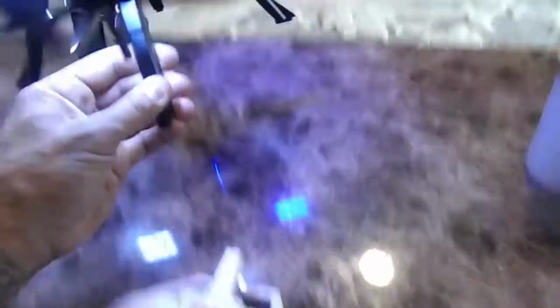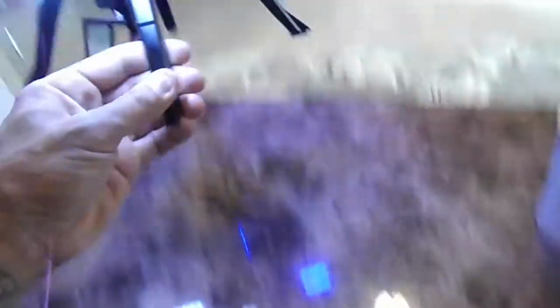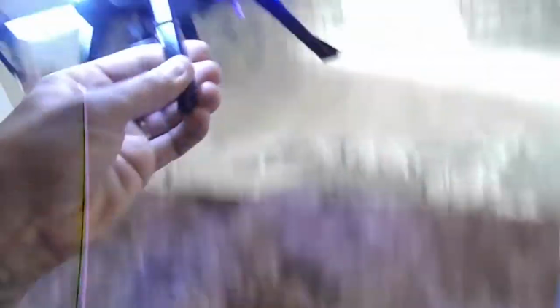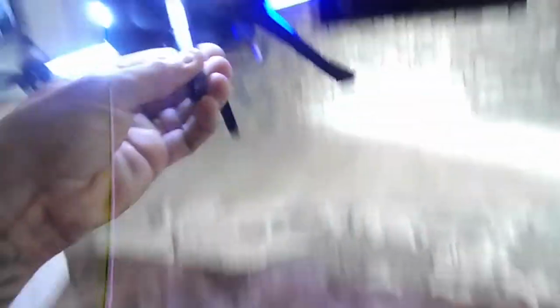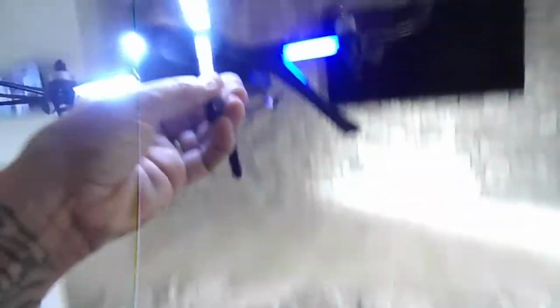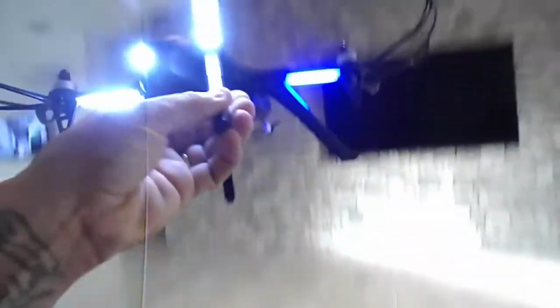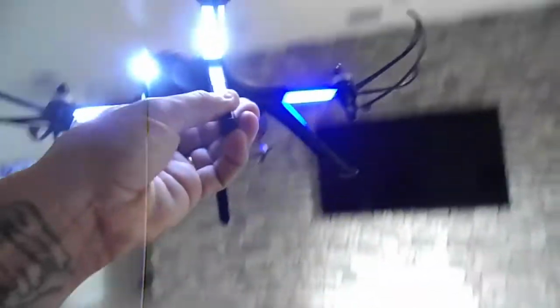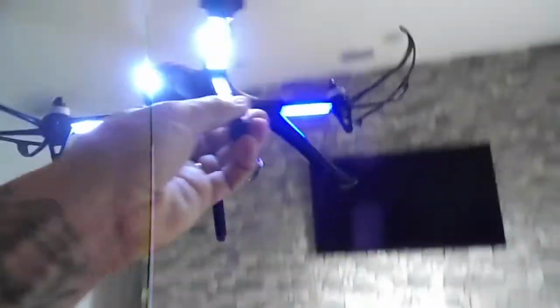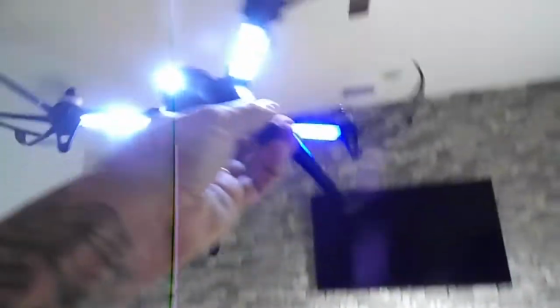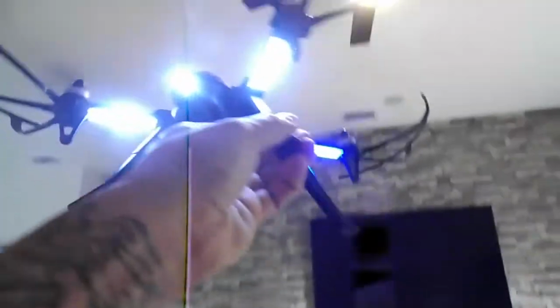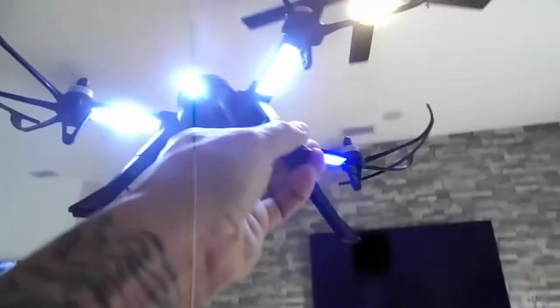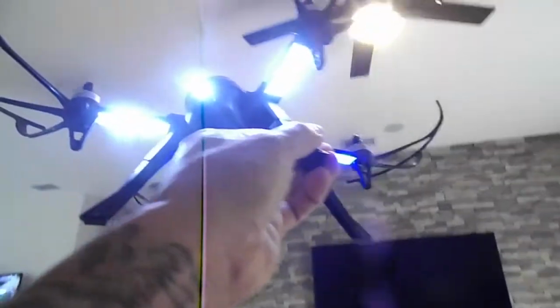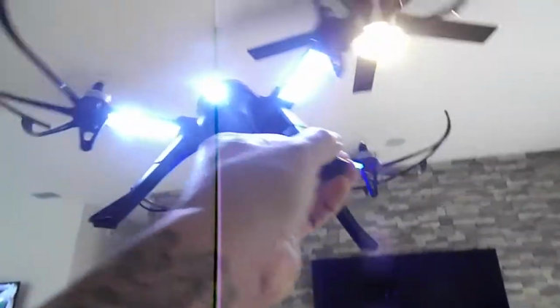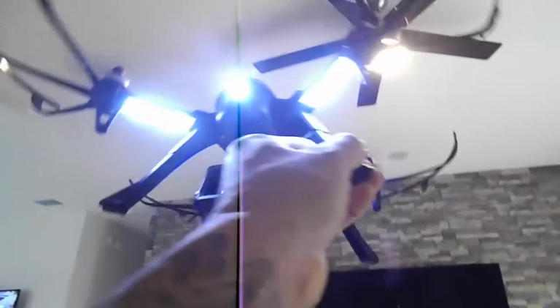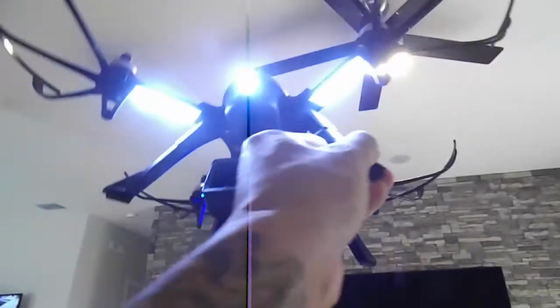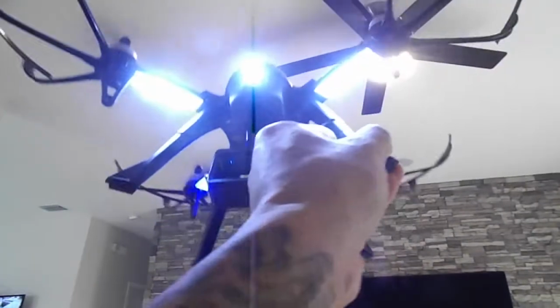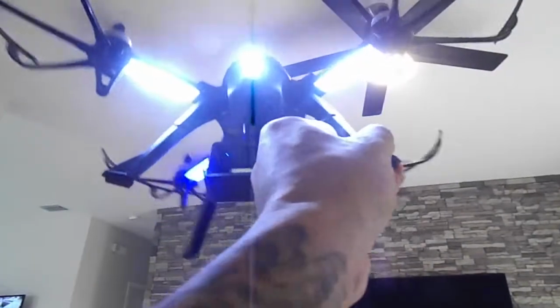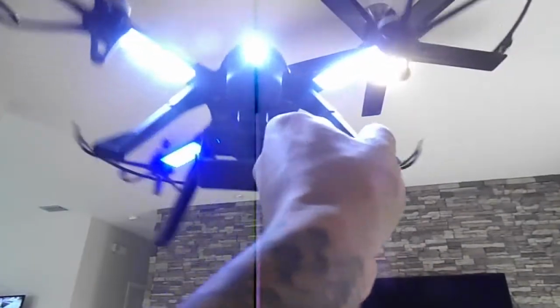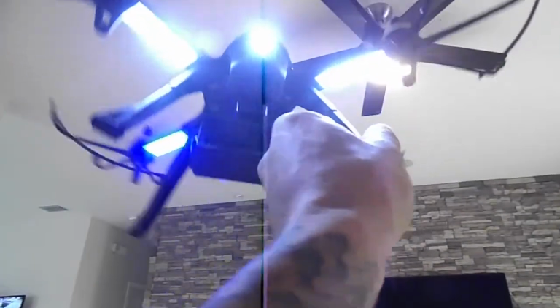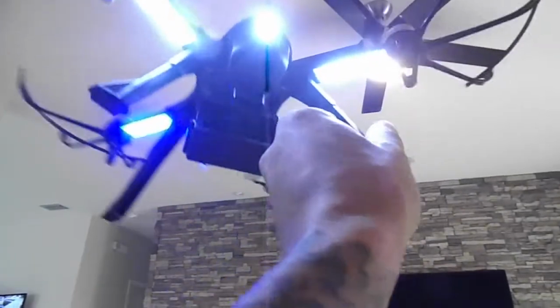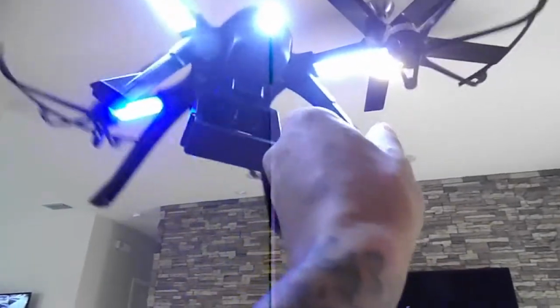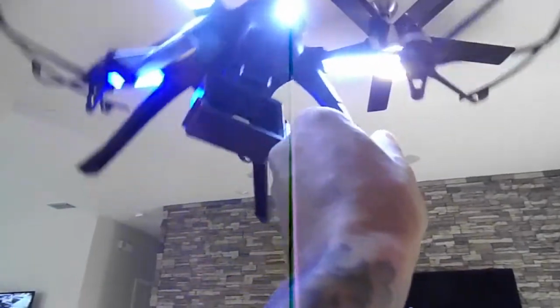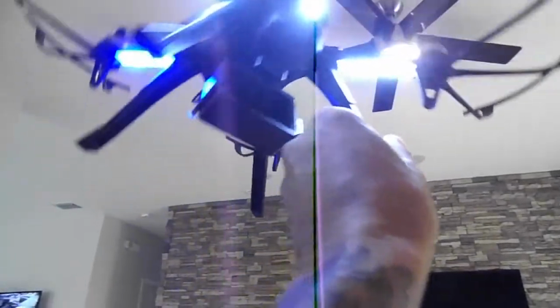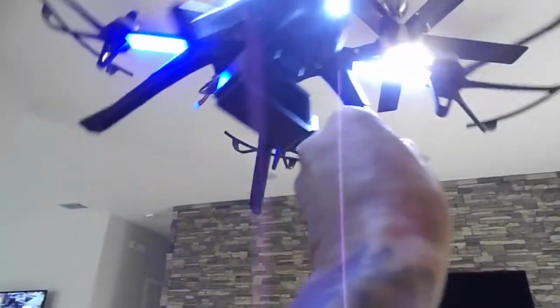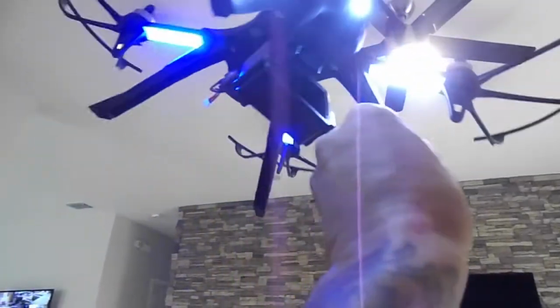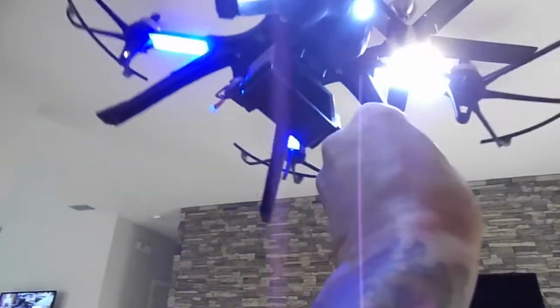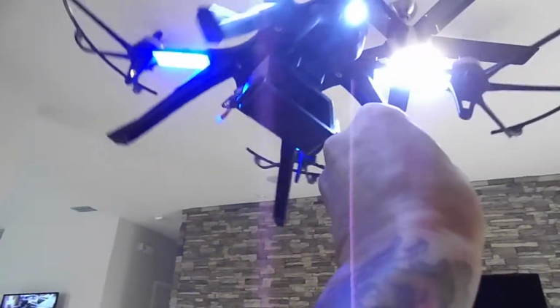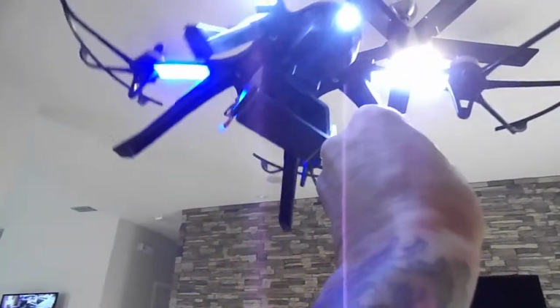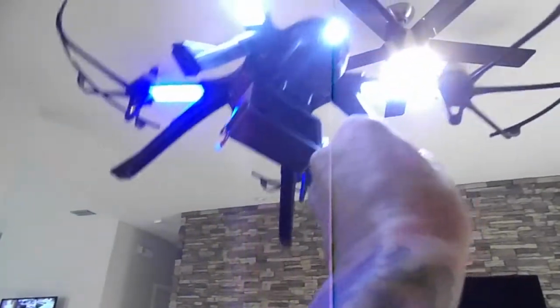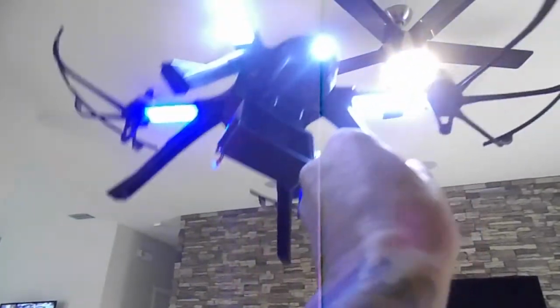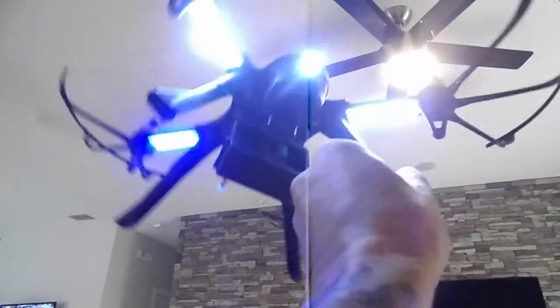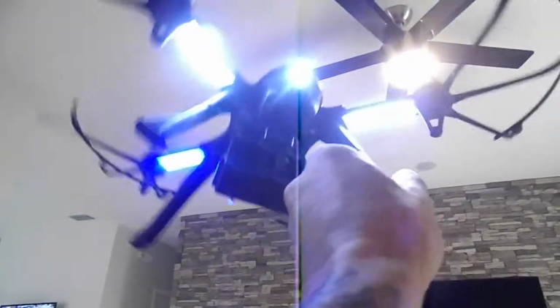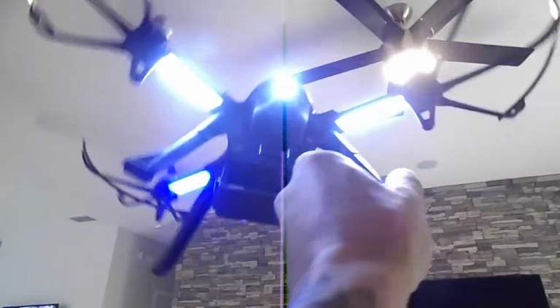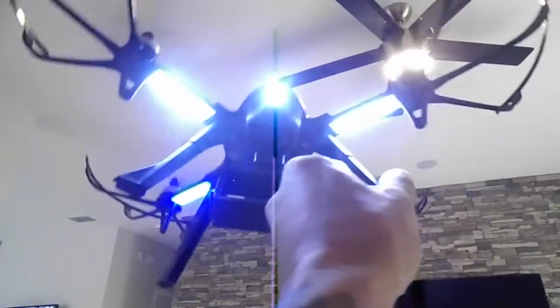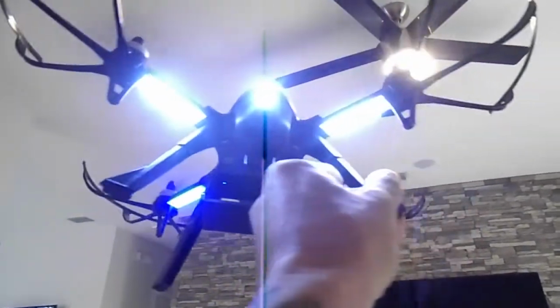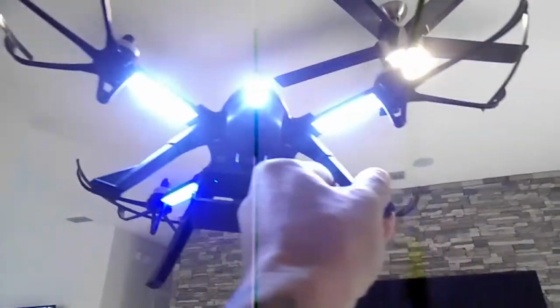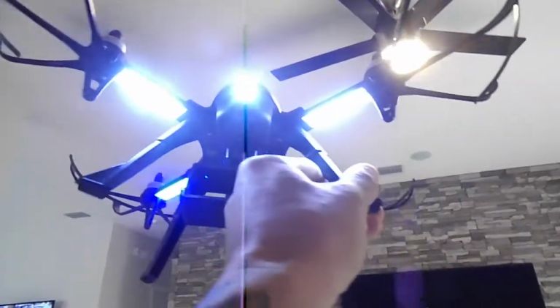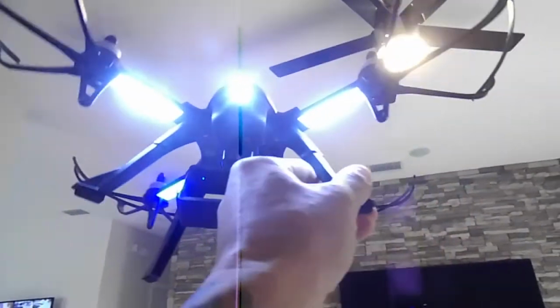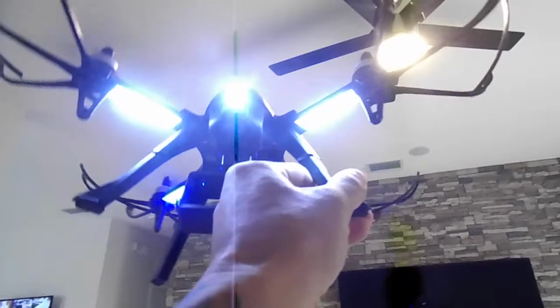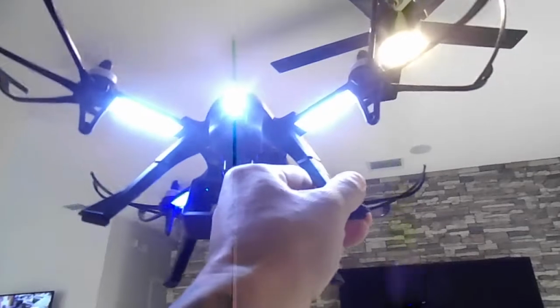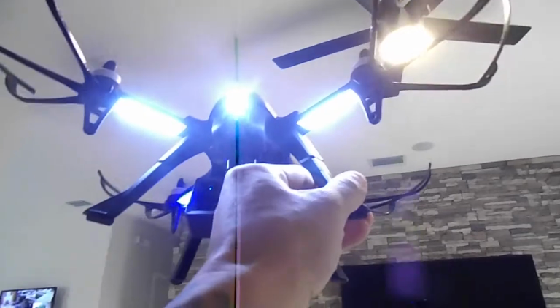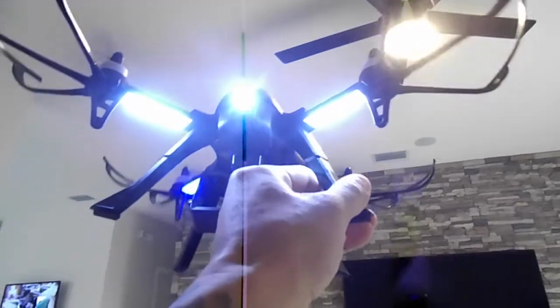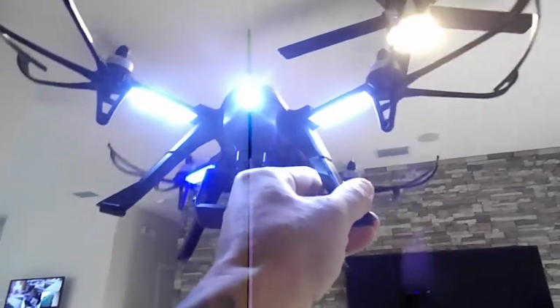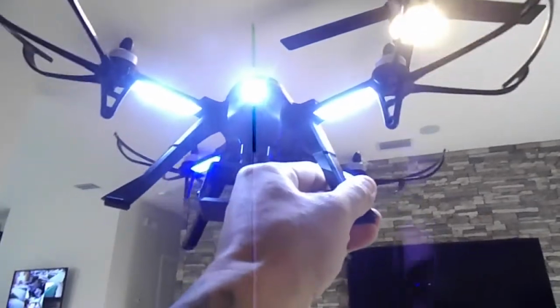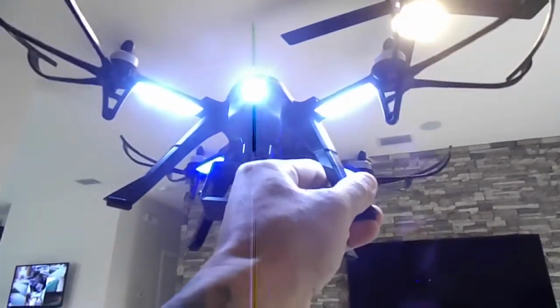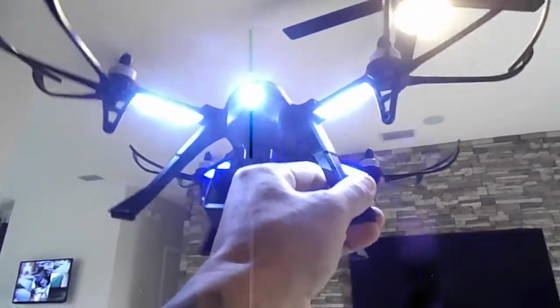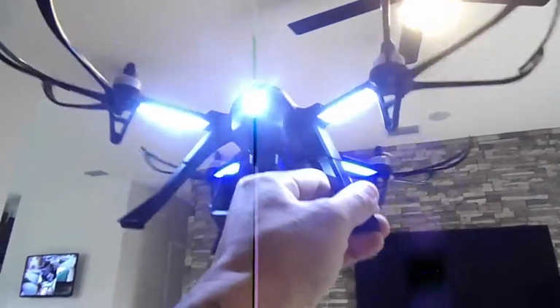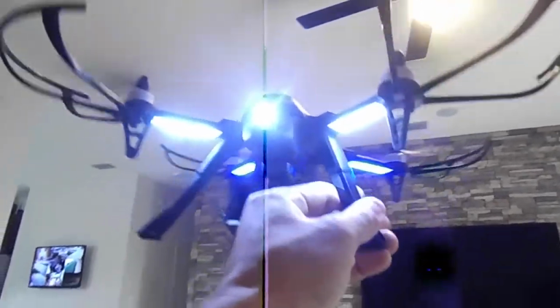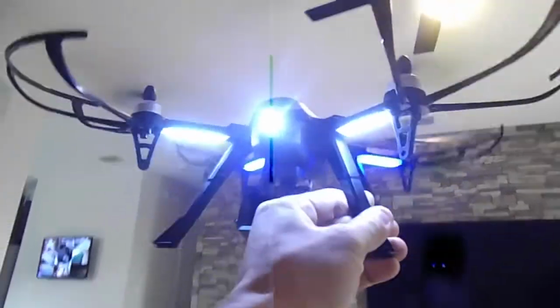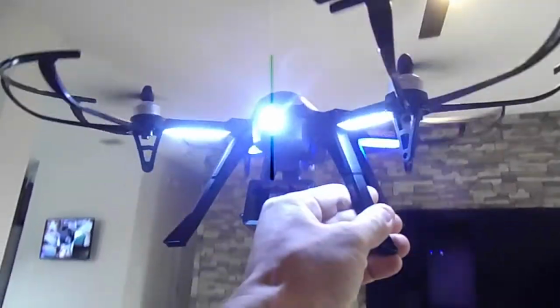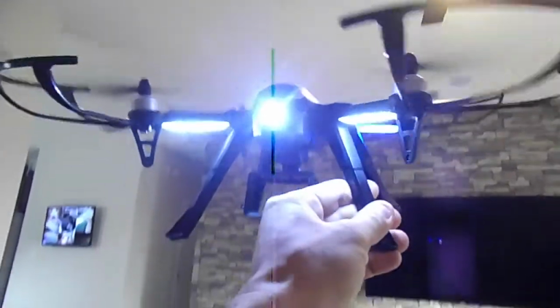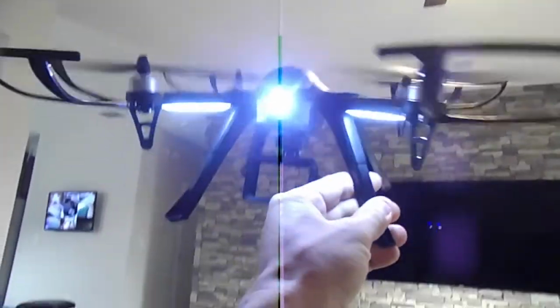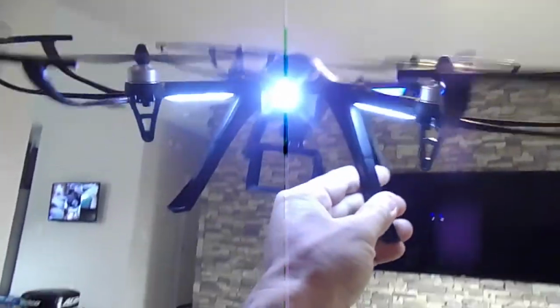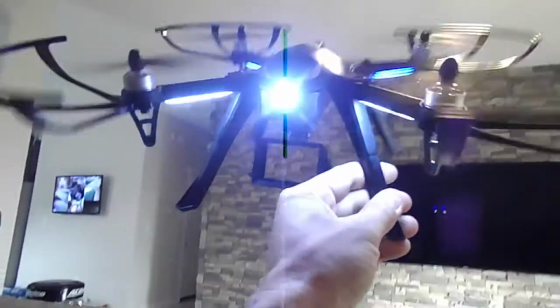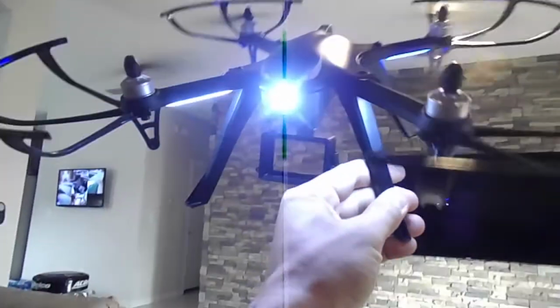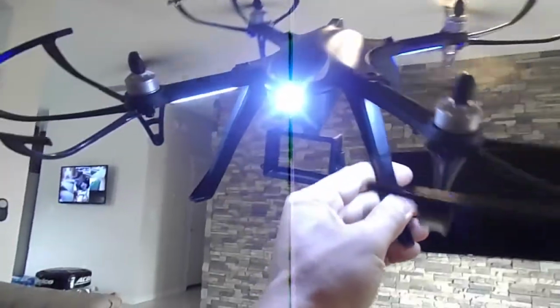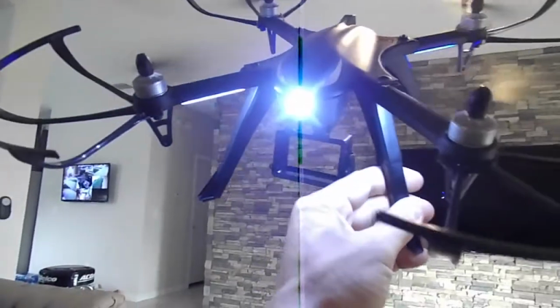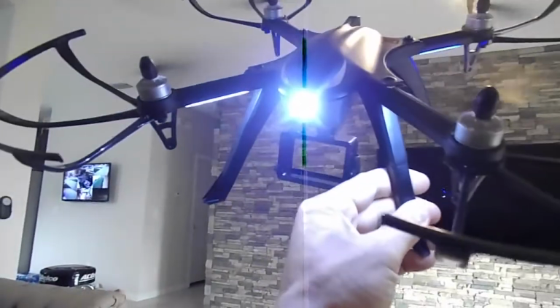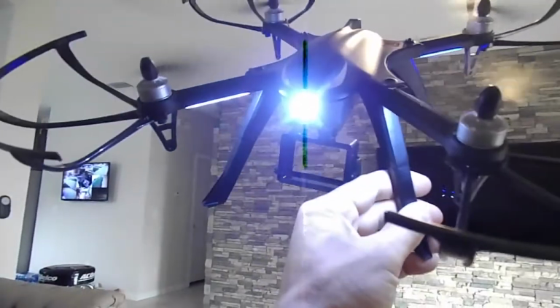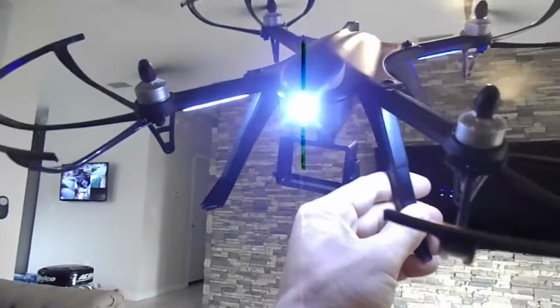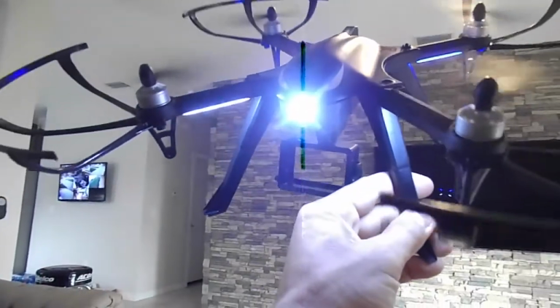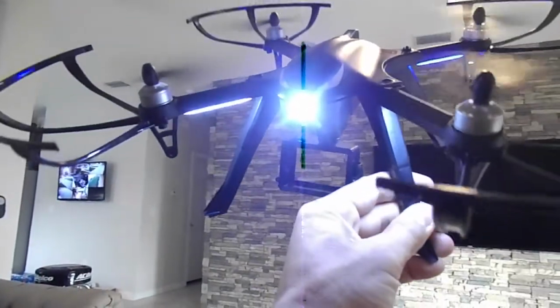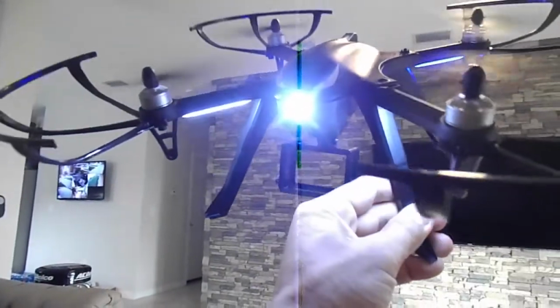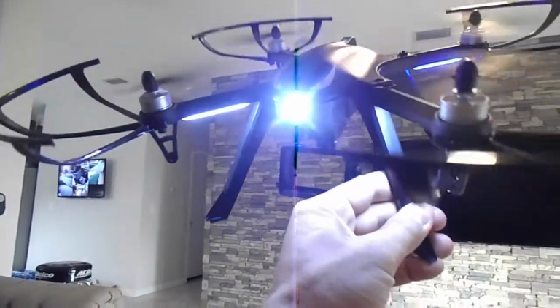The bottom is pretty cool — it lights up. Blue on the back, white in the front. Got a little headlight in there in the front.